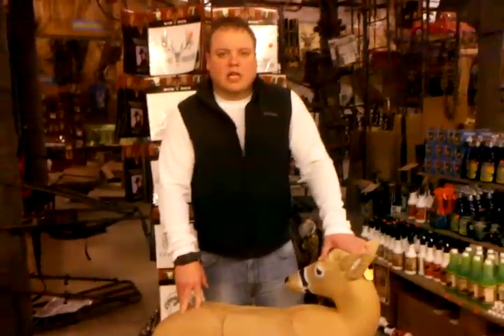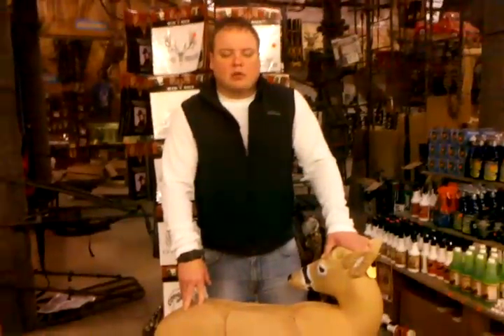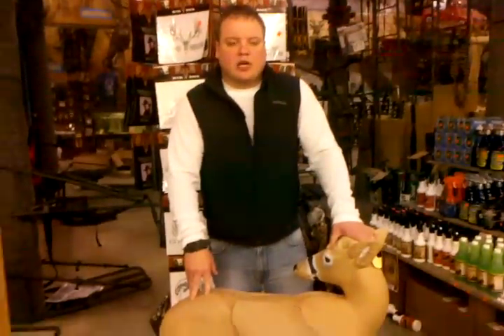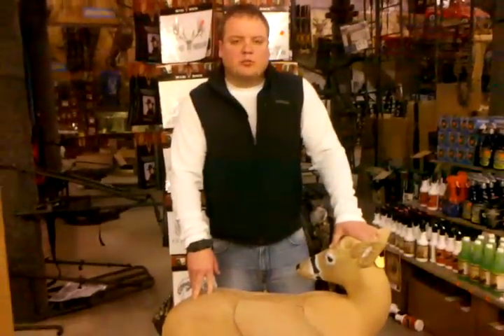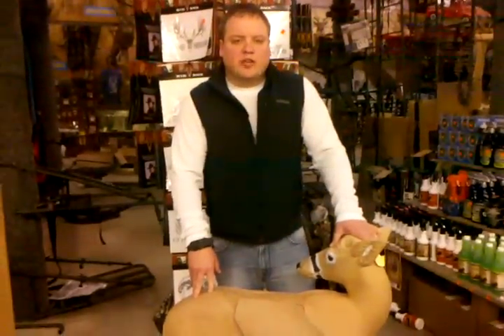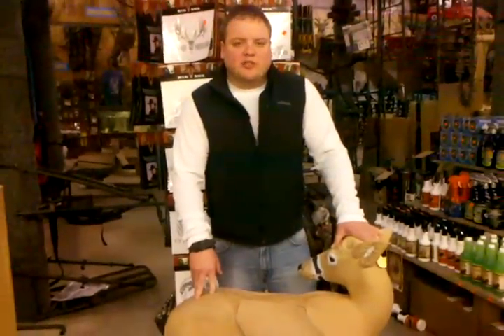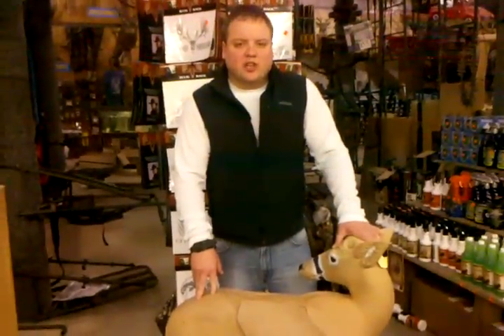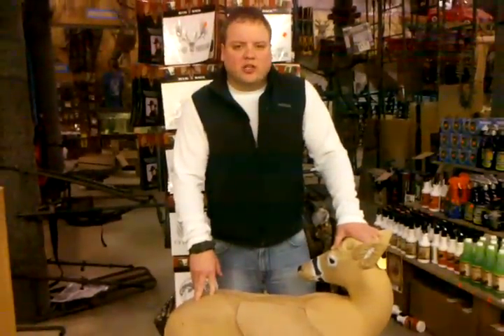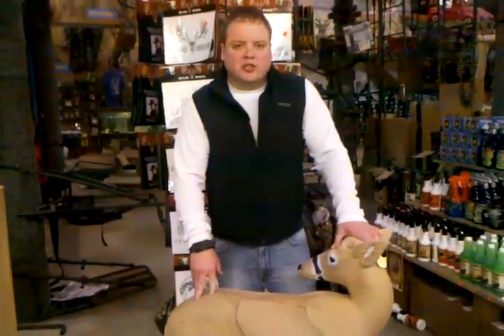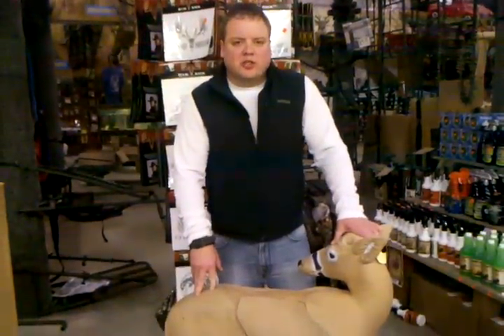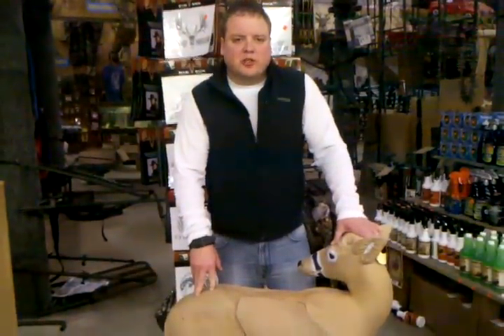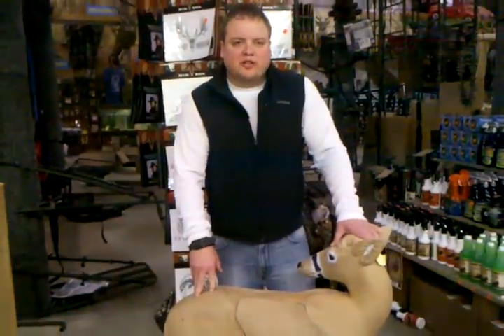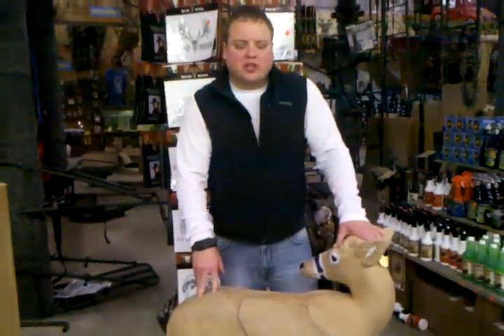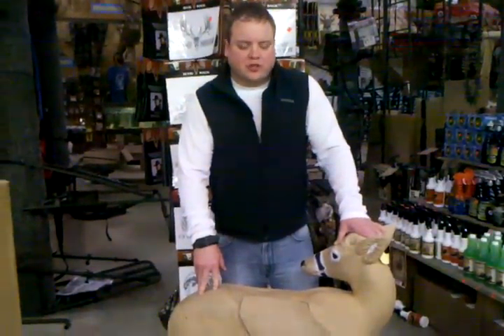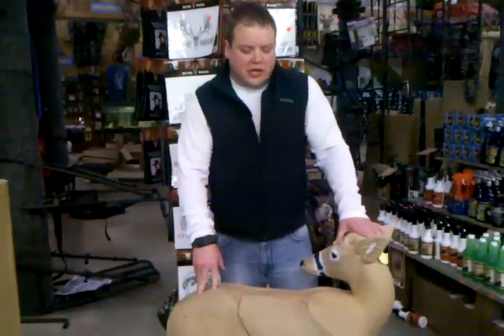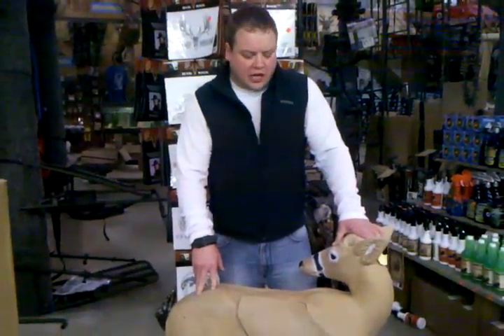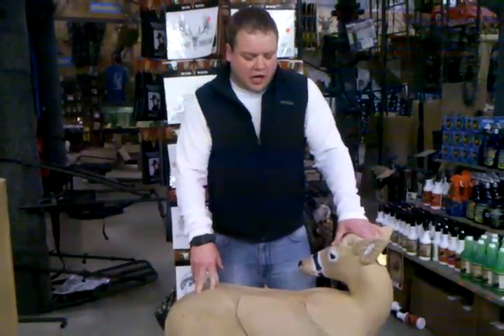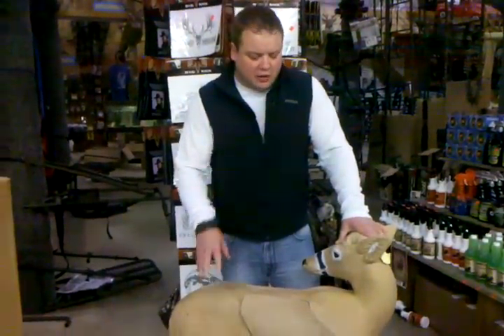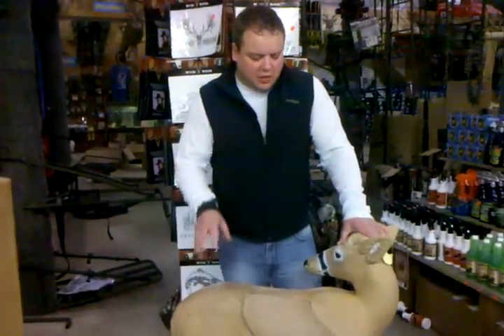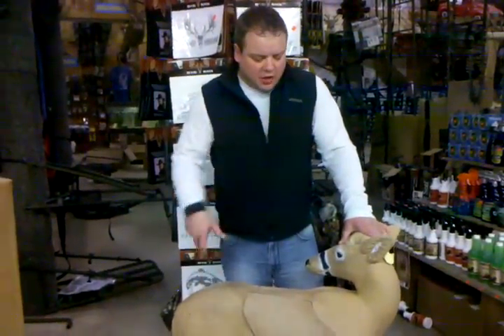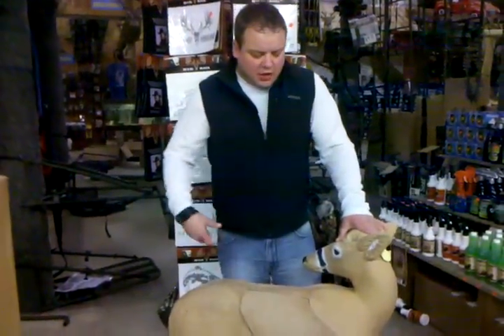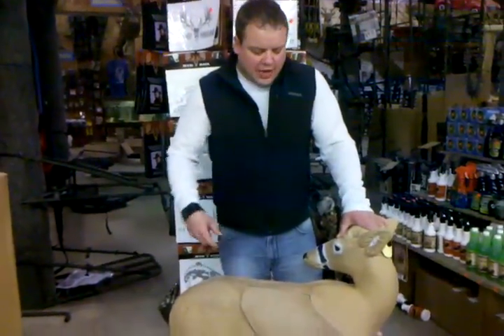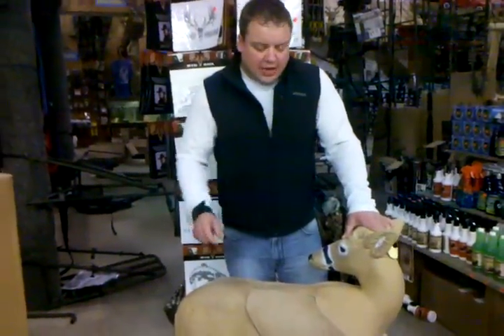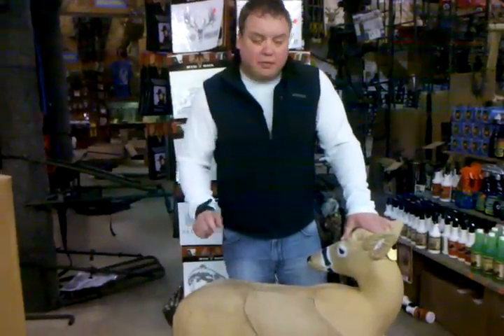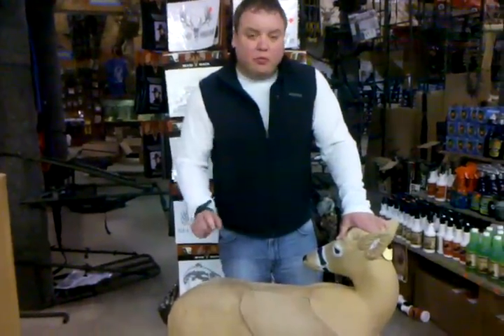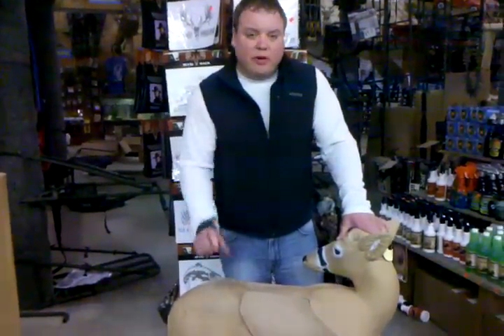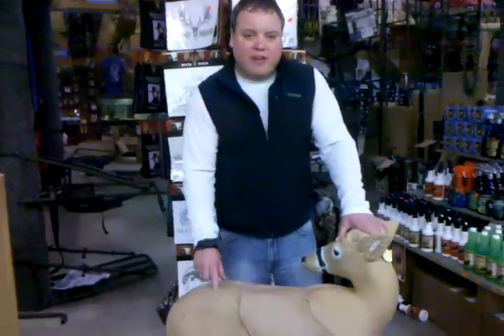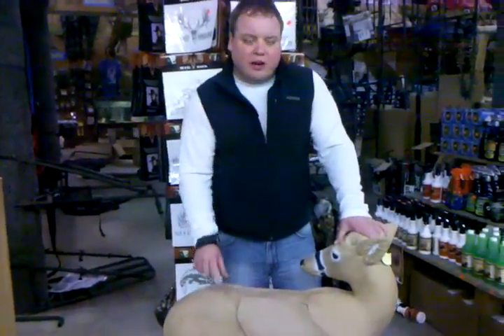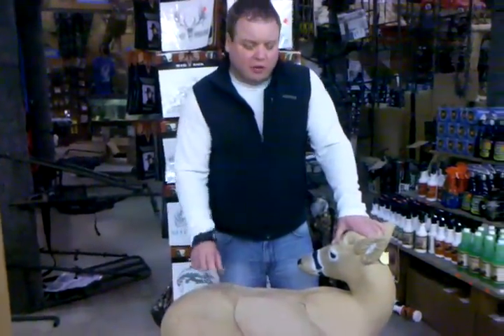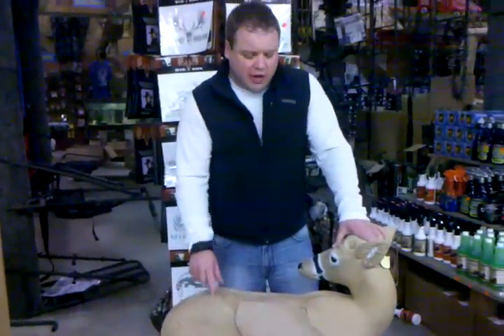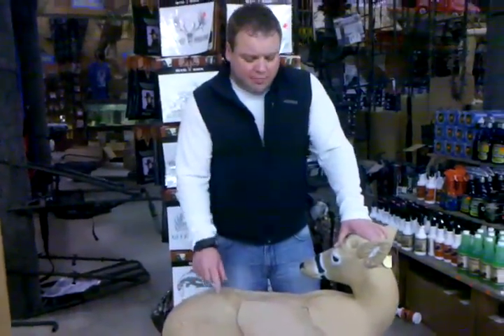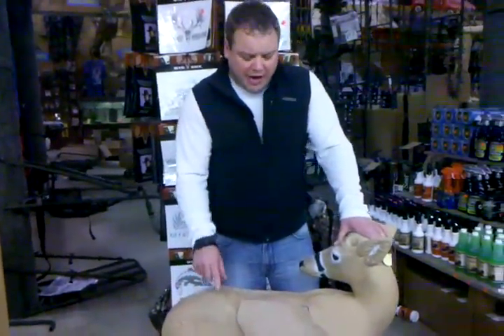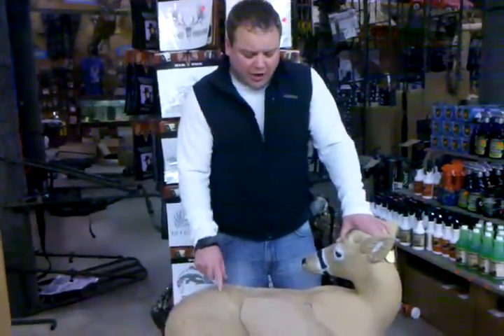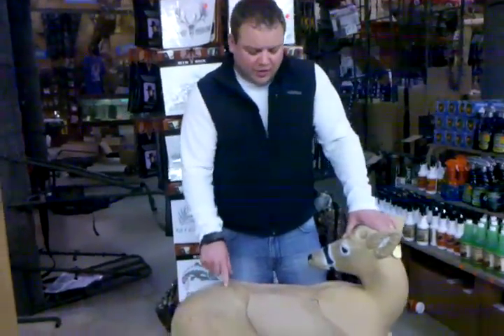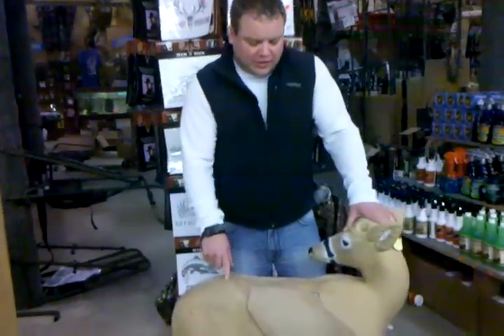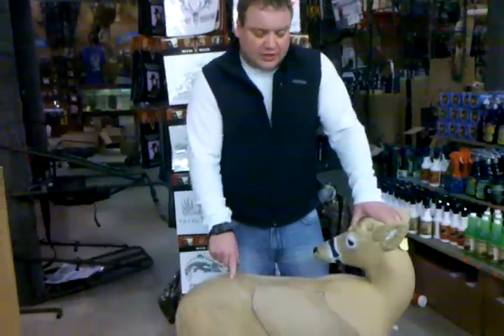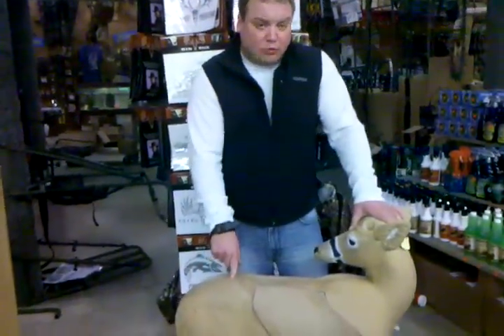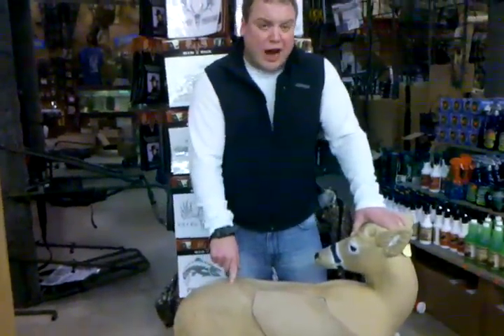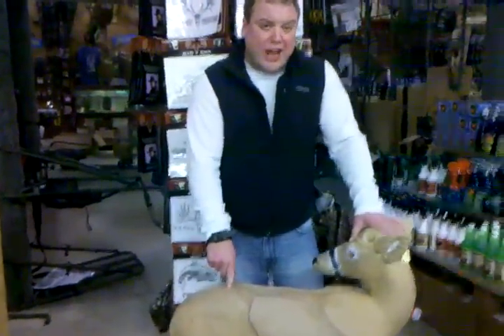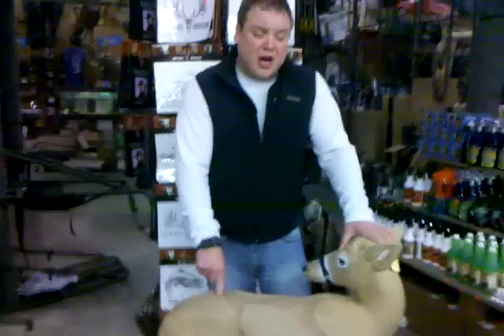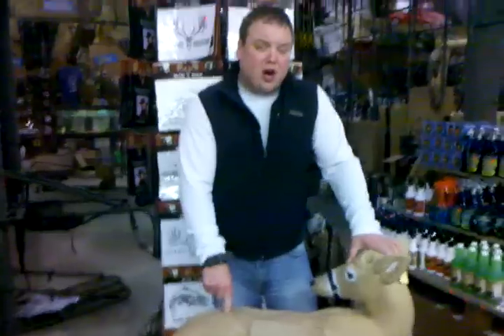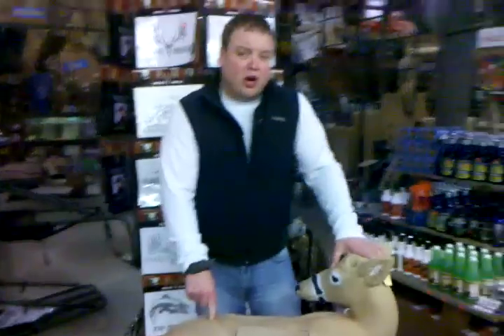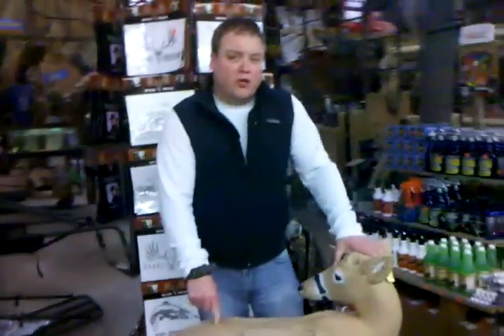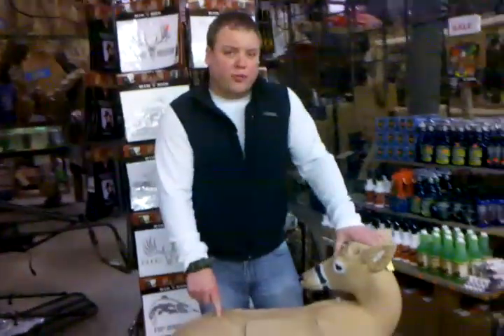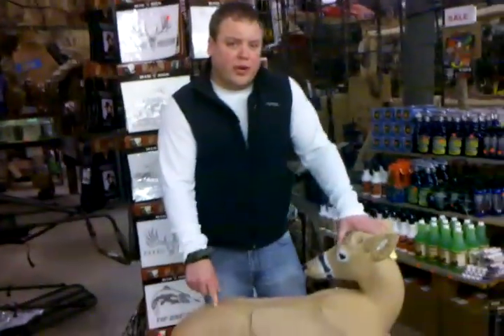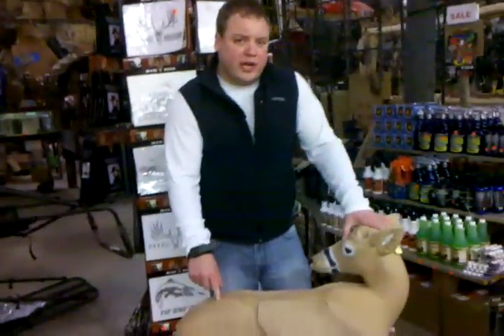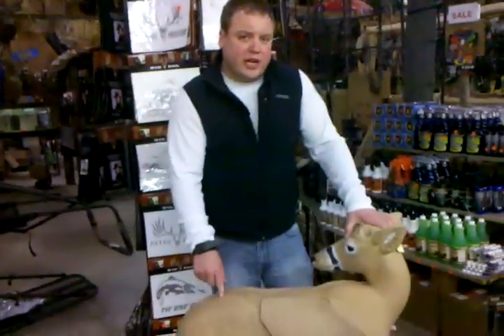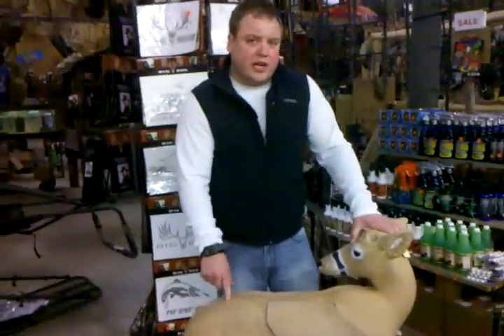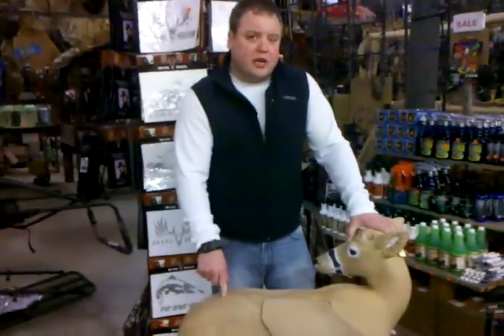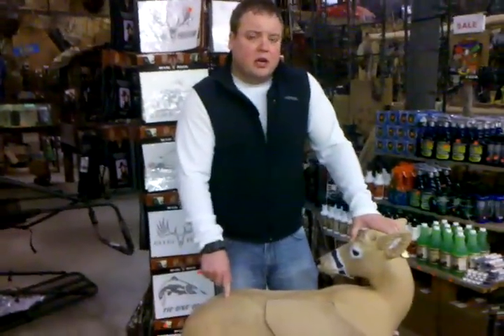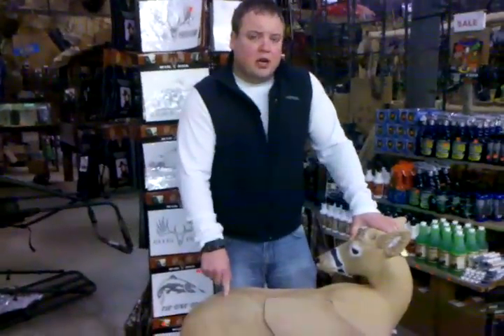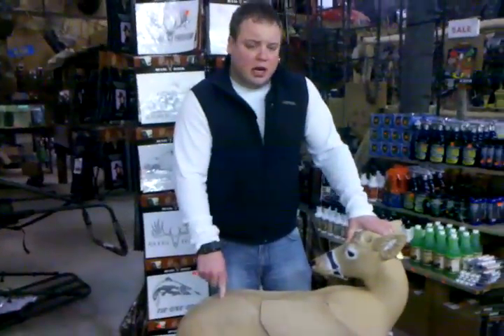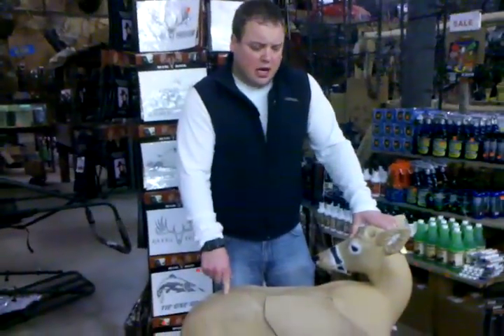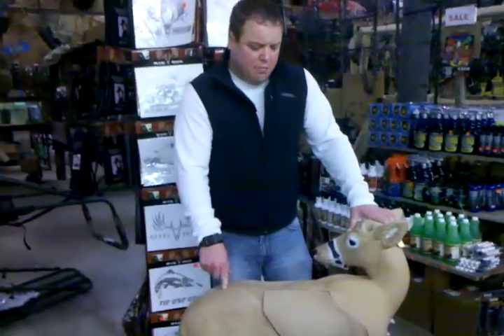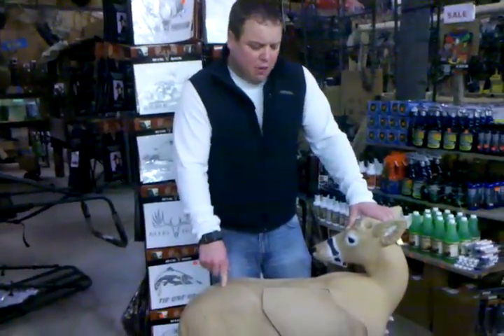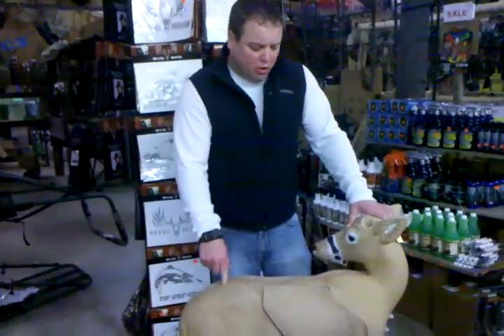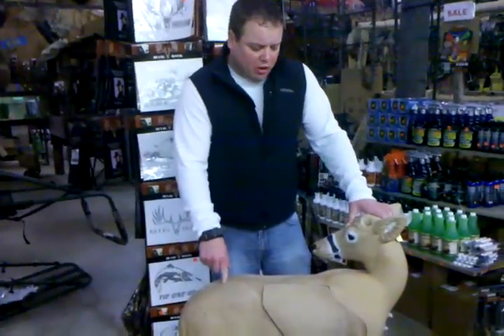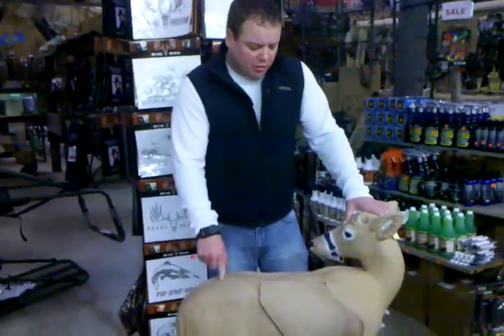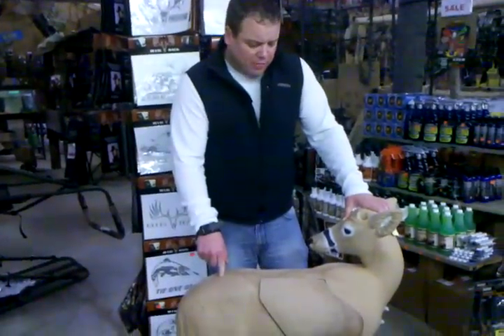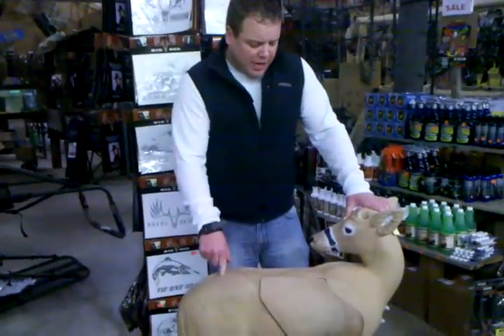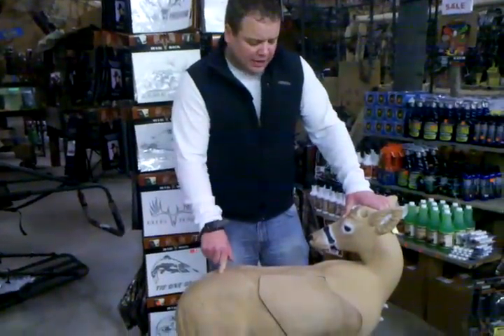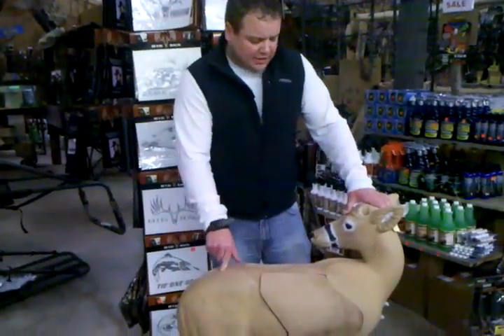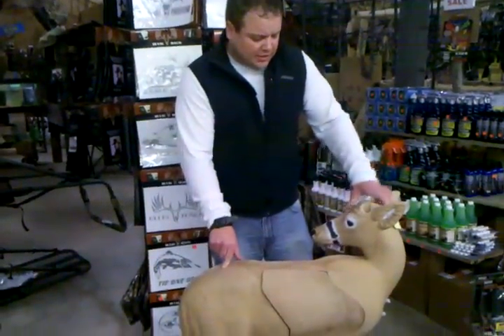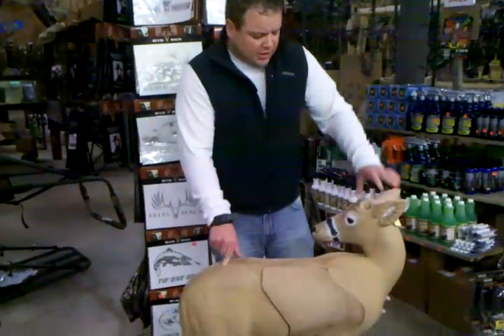Hello, welcome to Draves Archery, dravesarchery.com. We've got a great buy on these Reinhardt 3D Bowhunter Bucks.